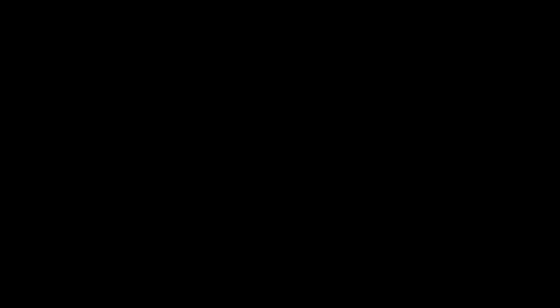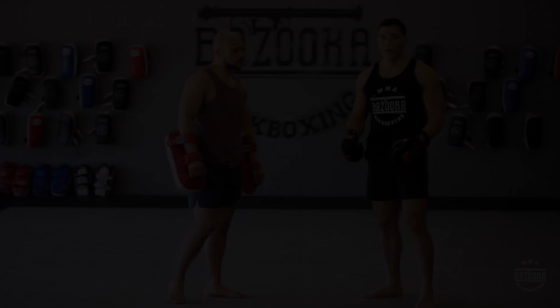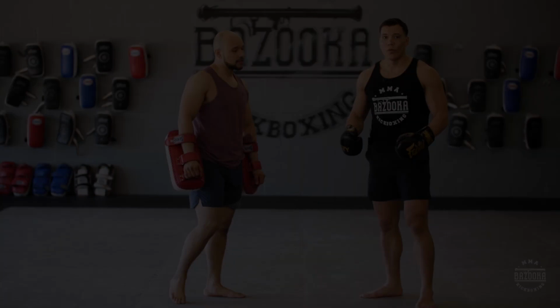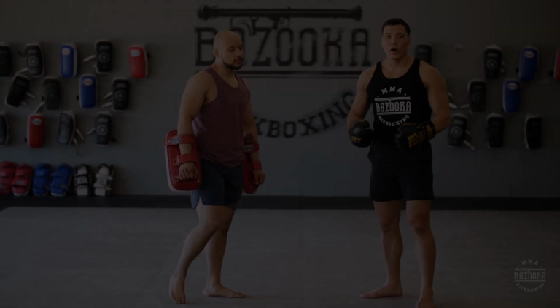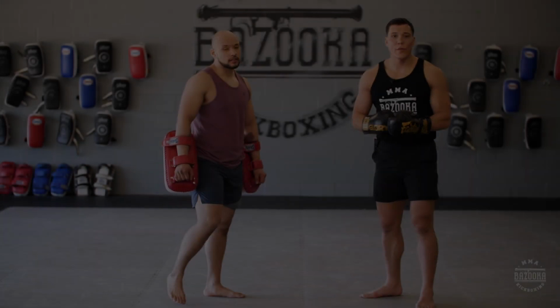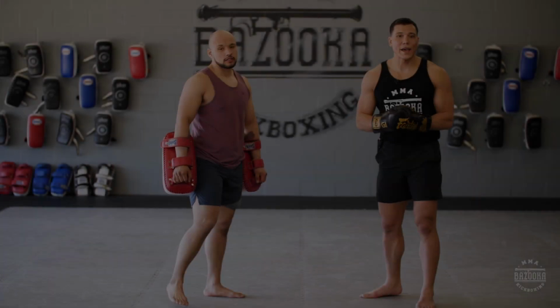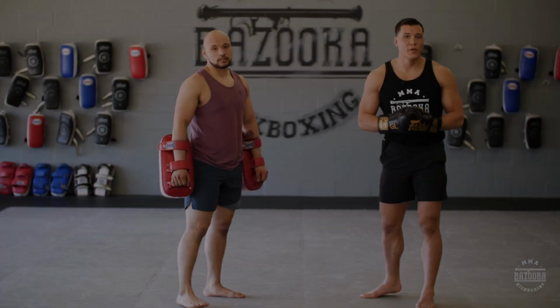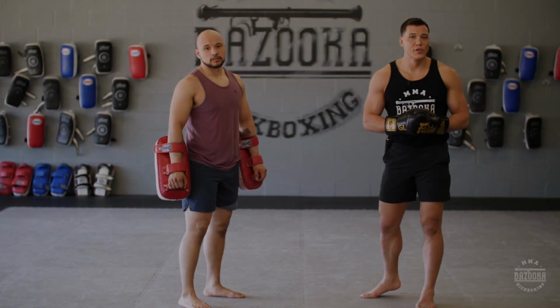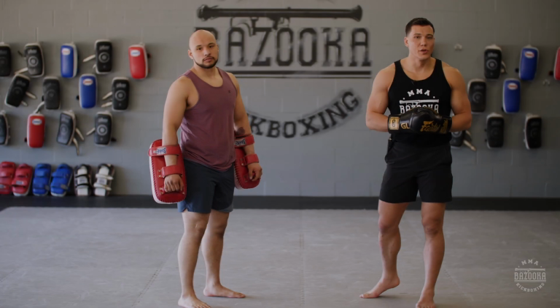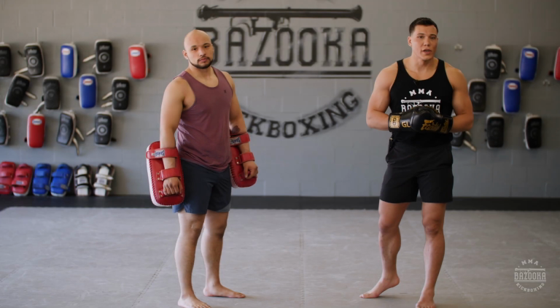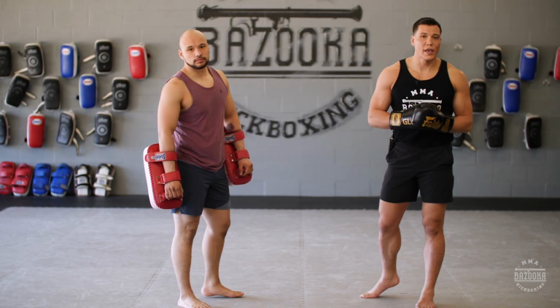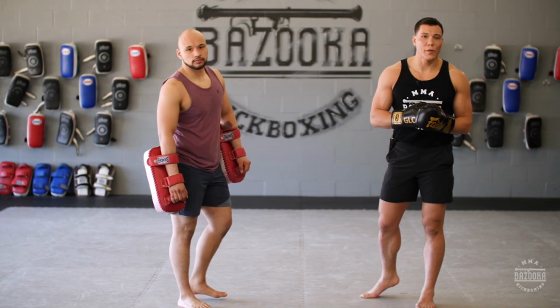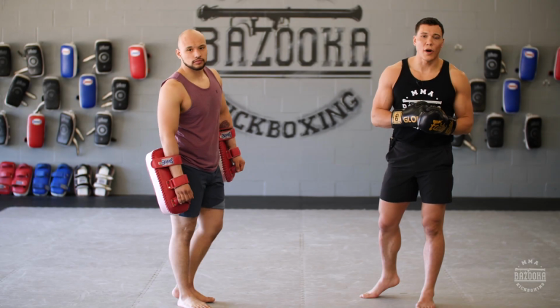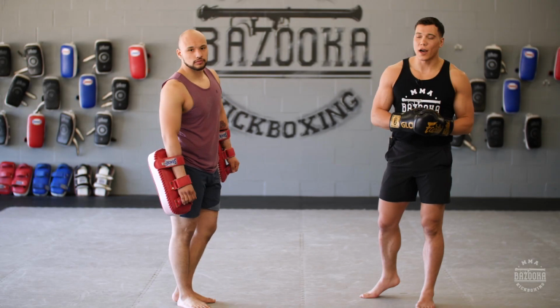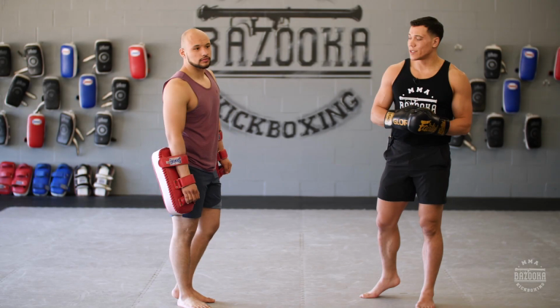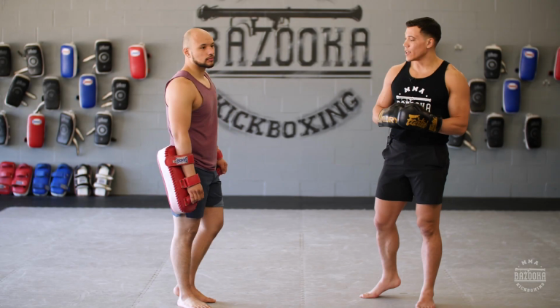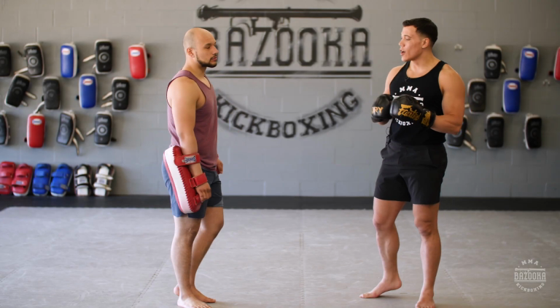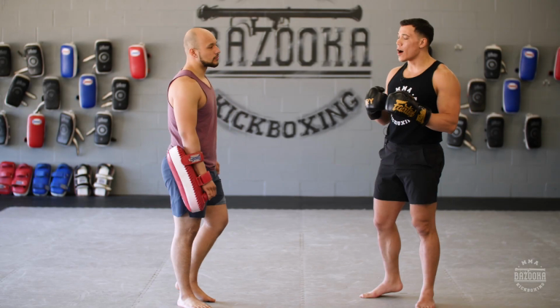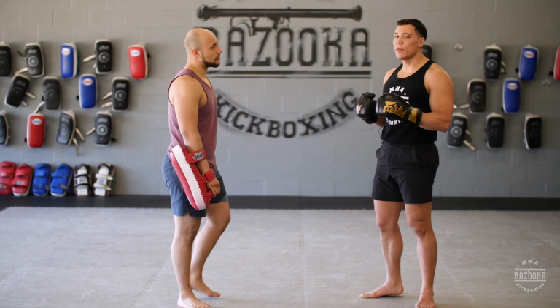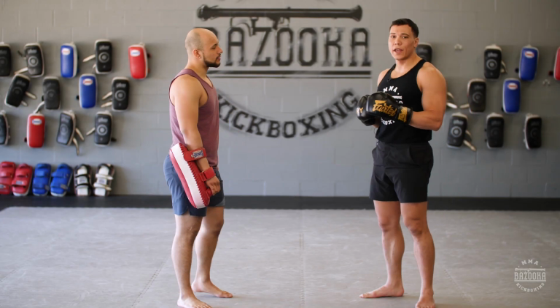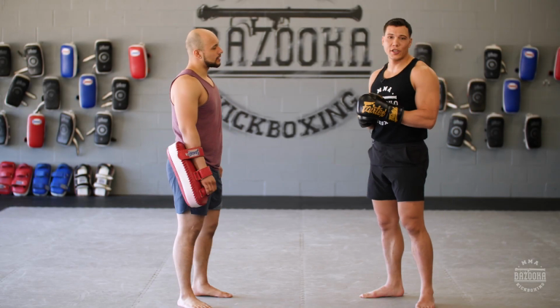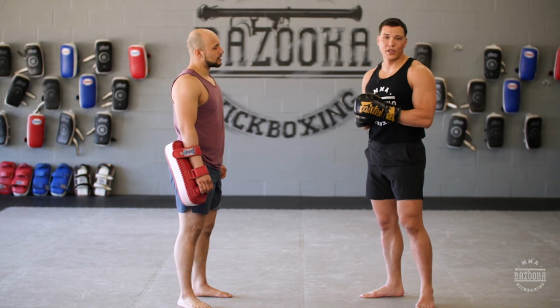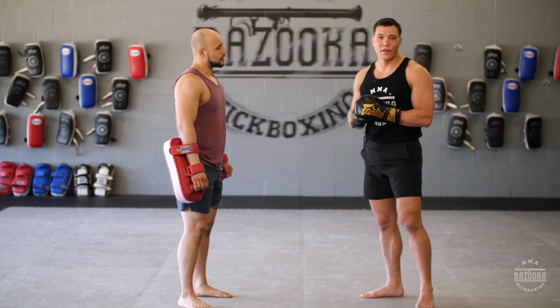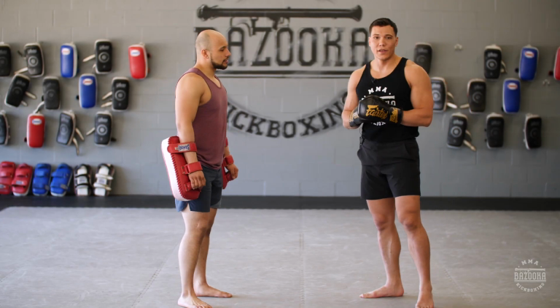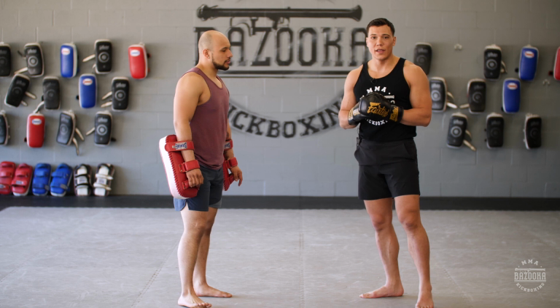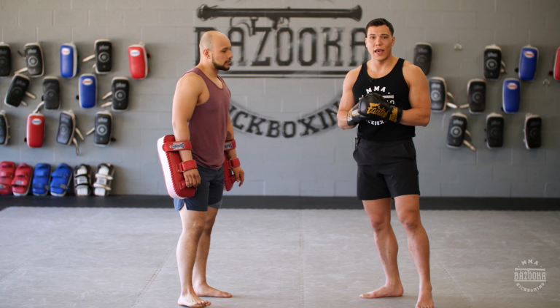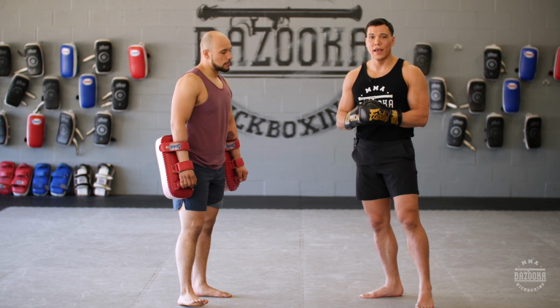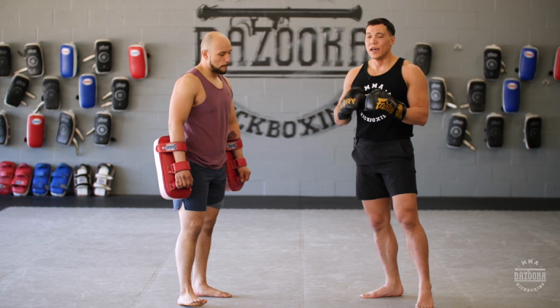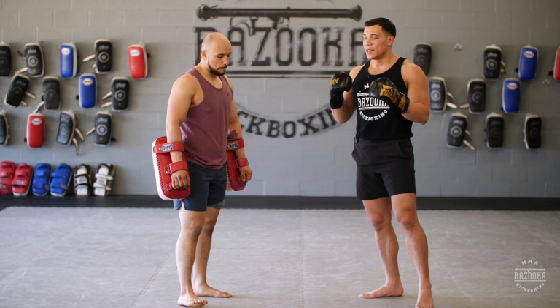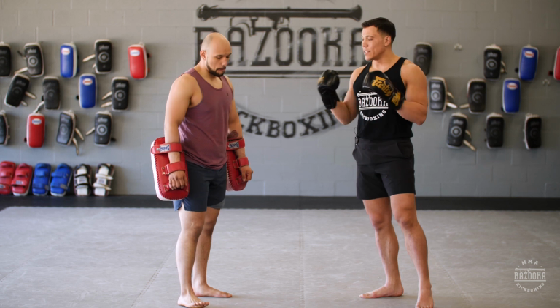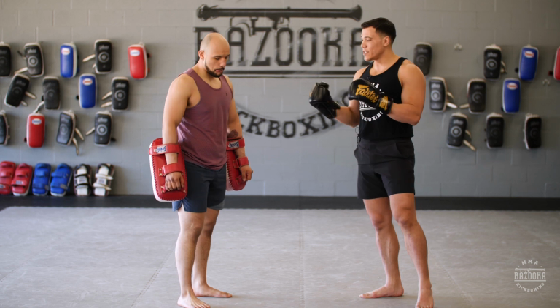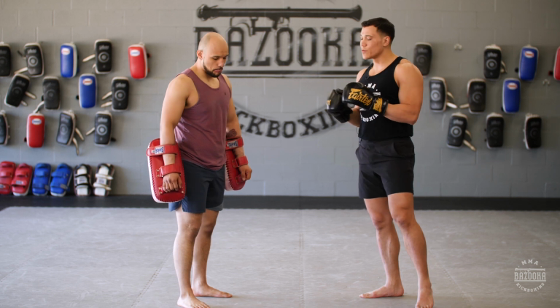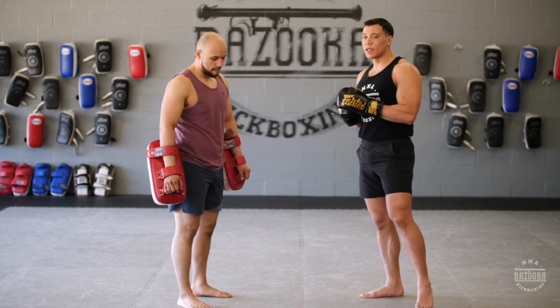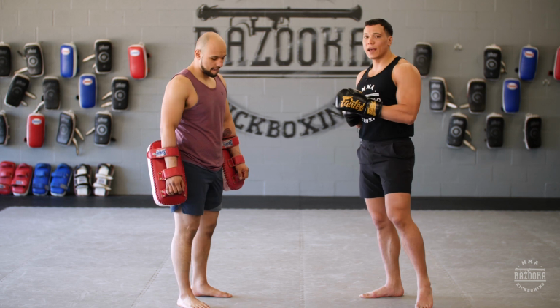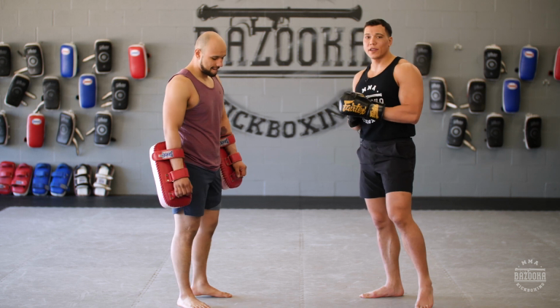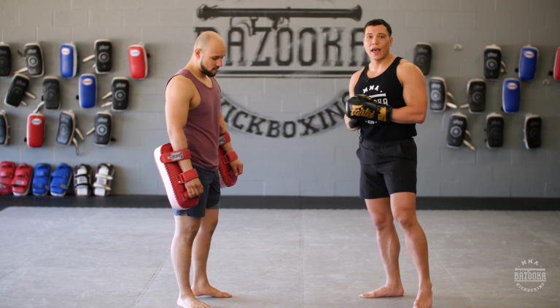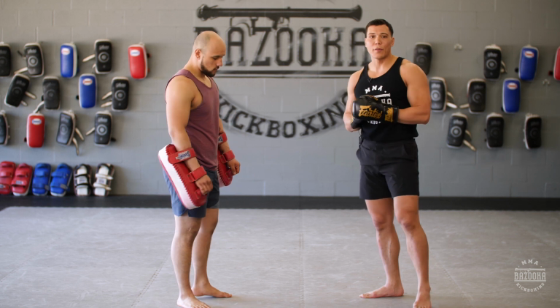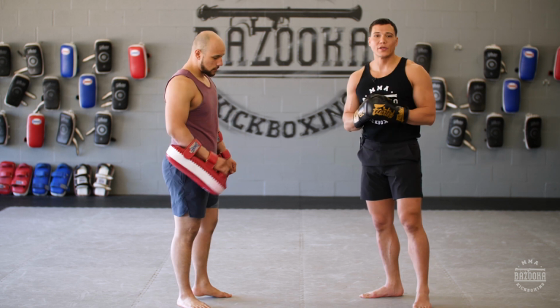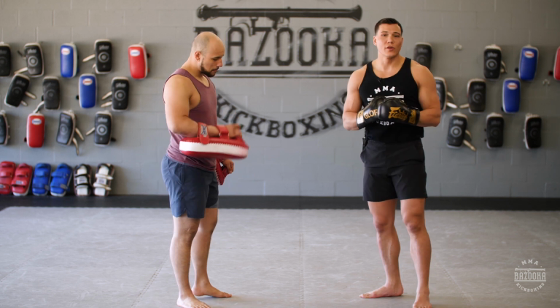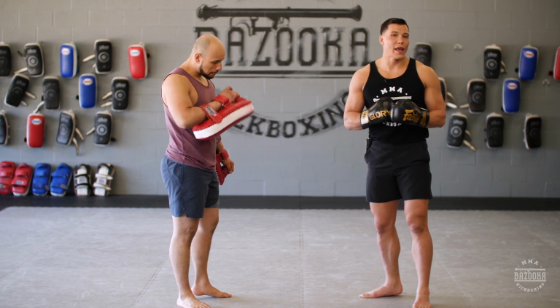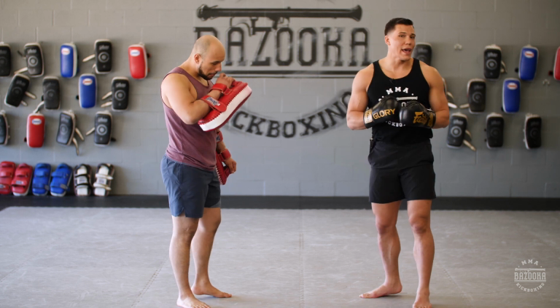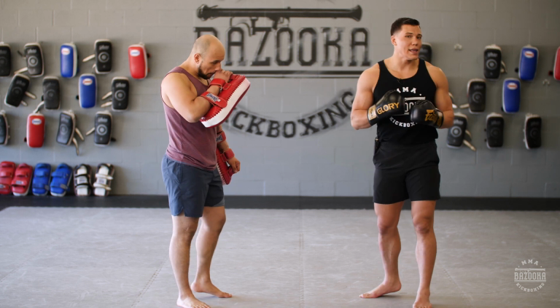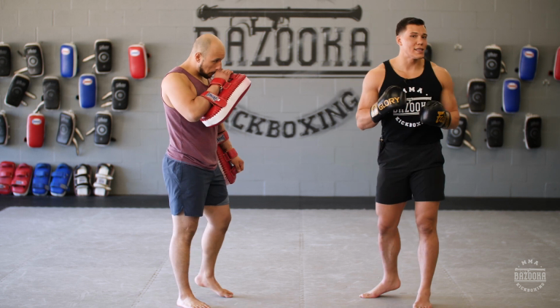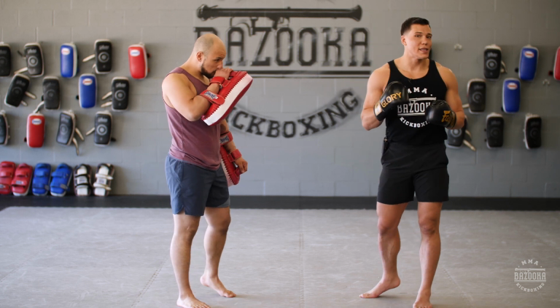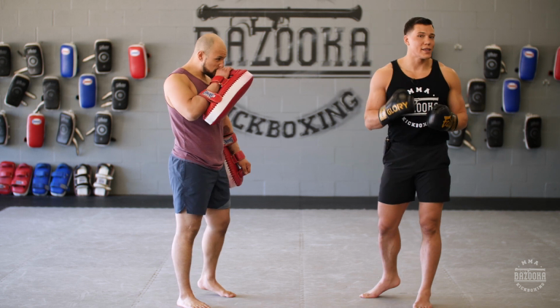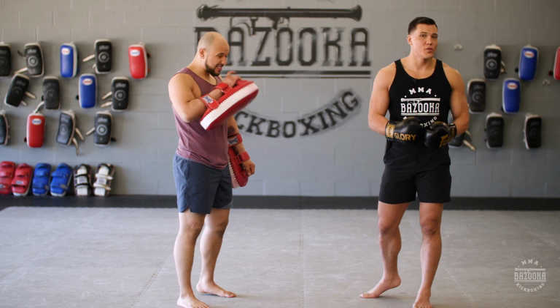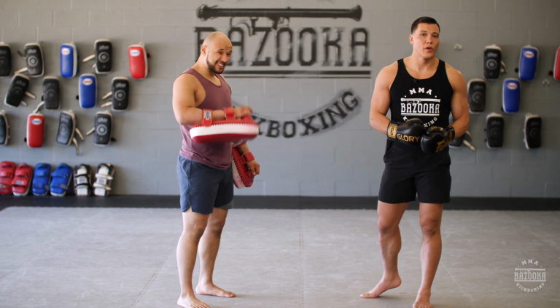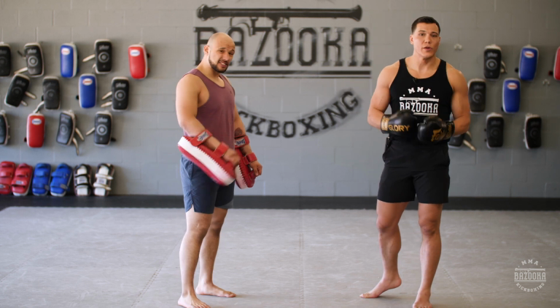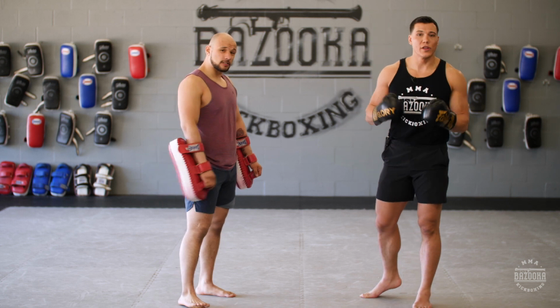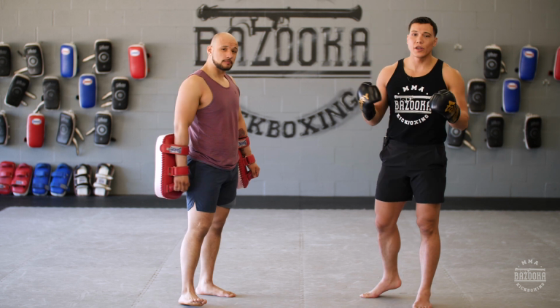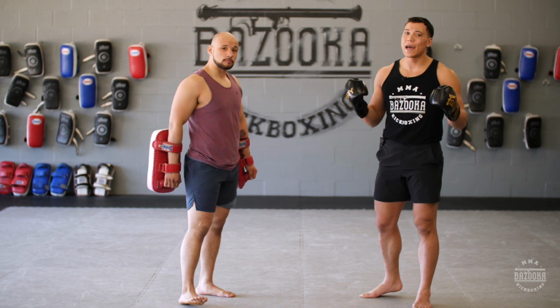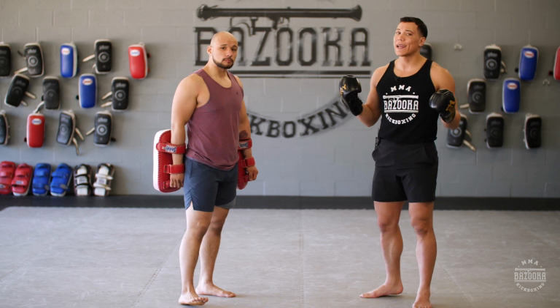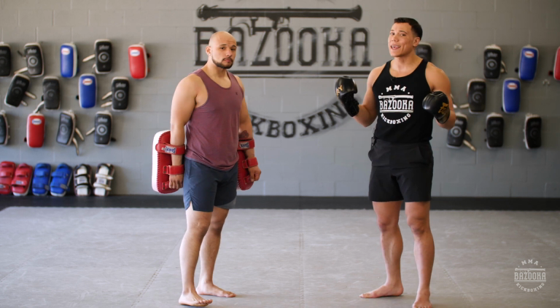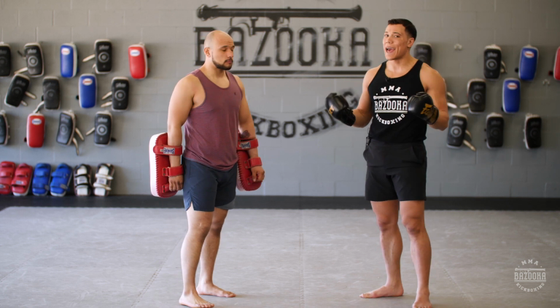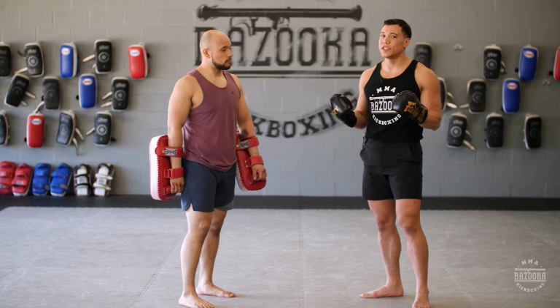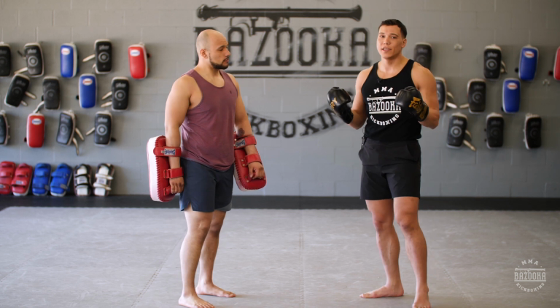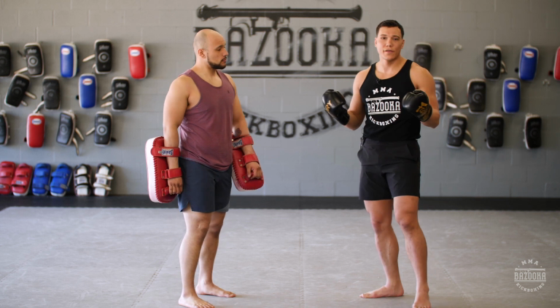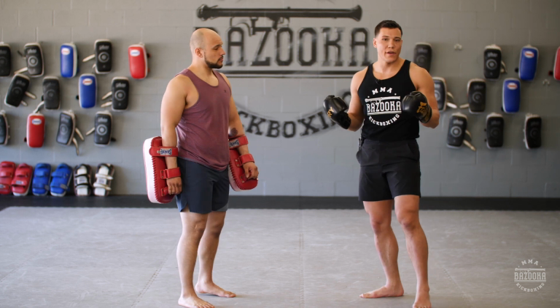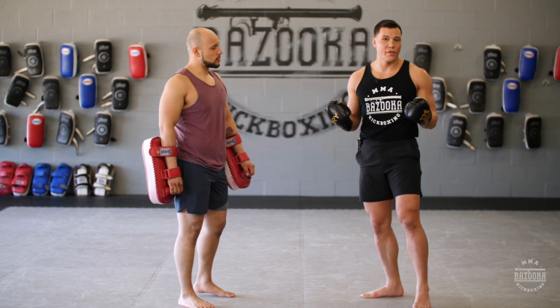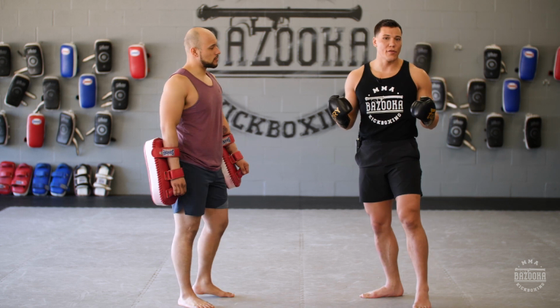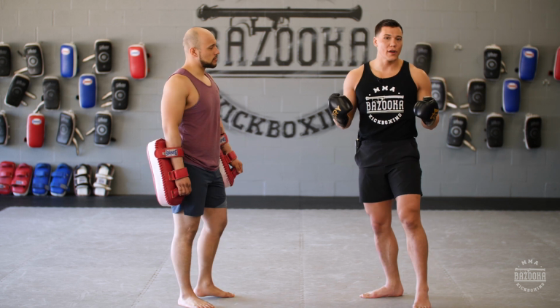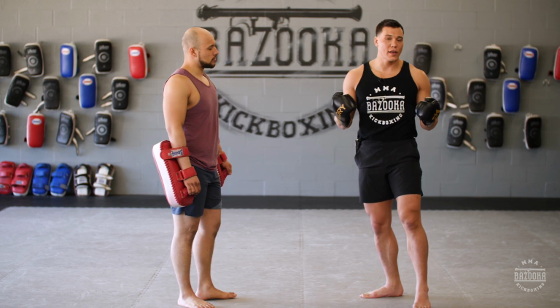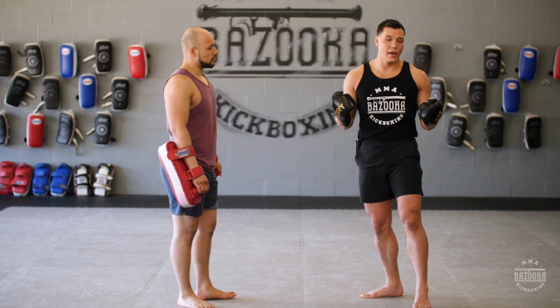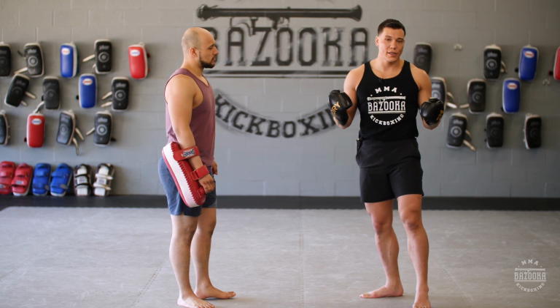Welcome back to Bazooka Kickboxing combination of the day. This is relating to episode 86 where we learn how to catch and defend front kicks.